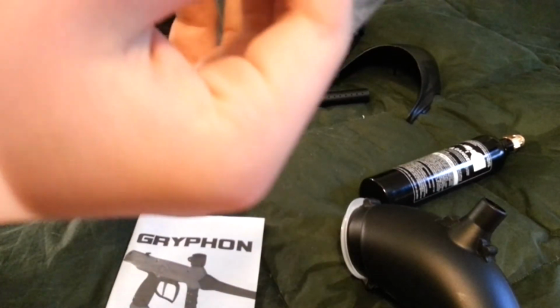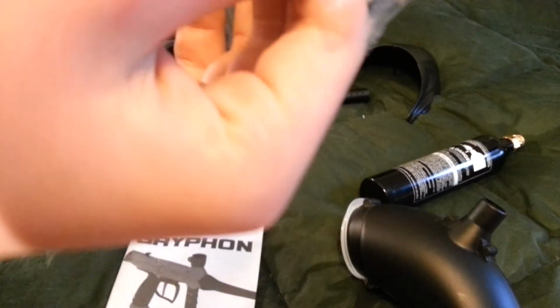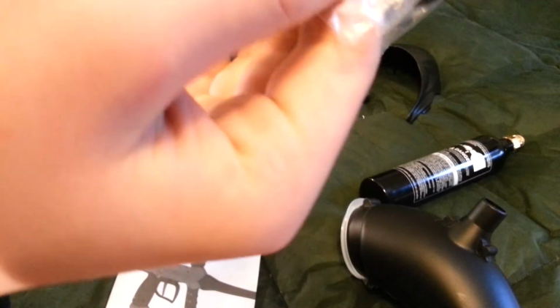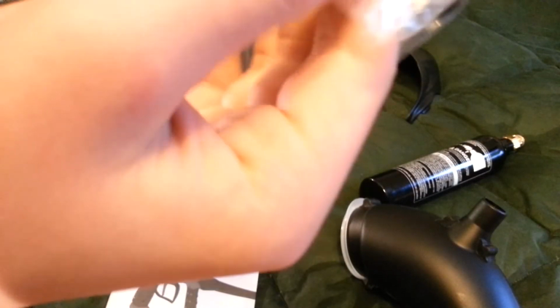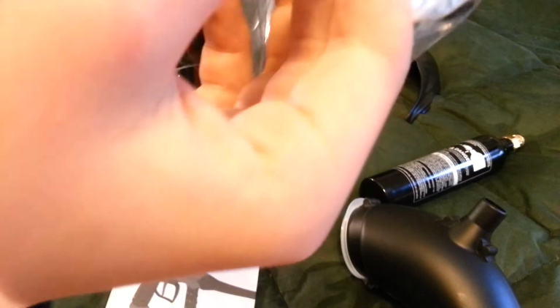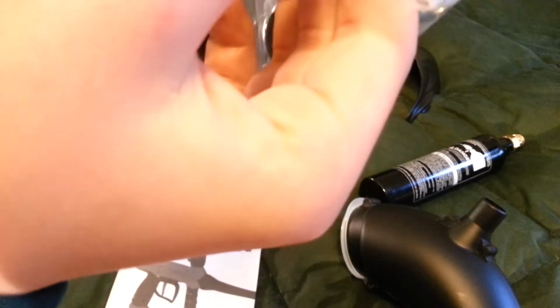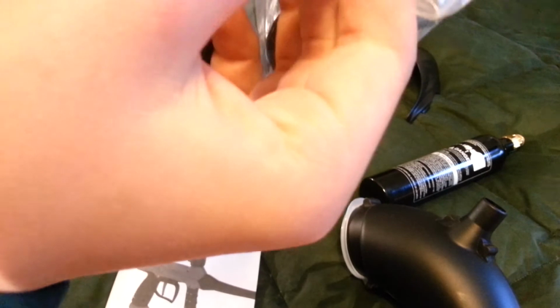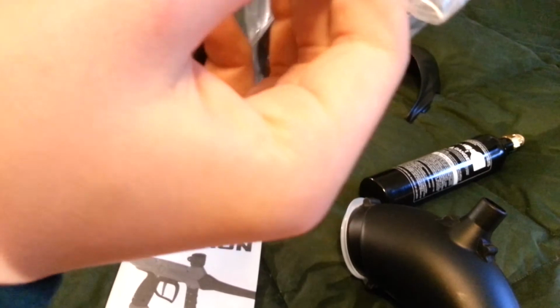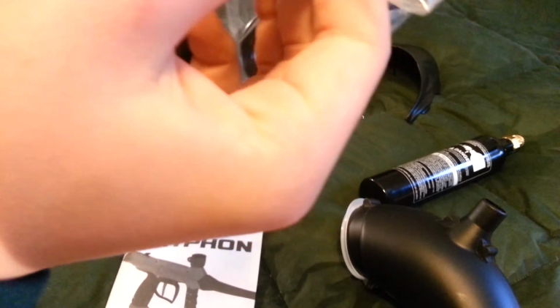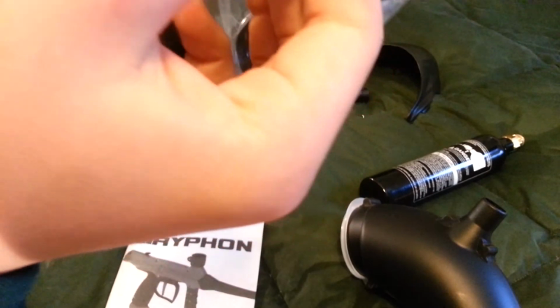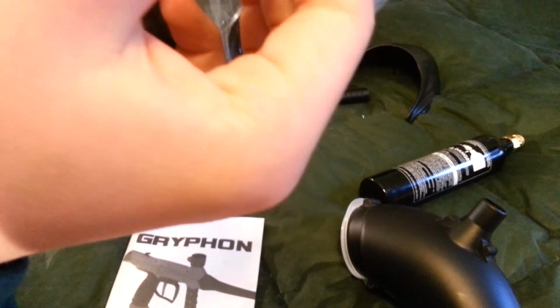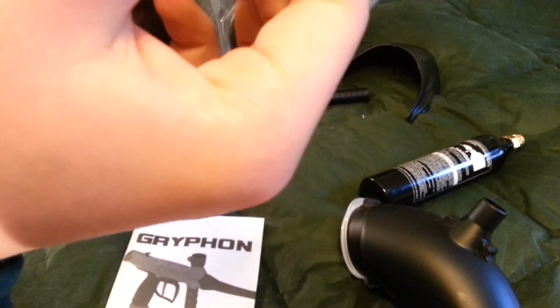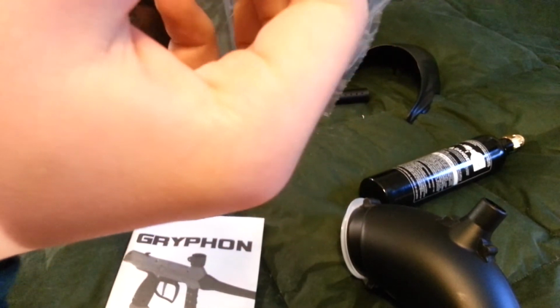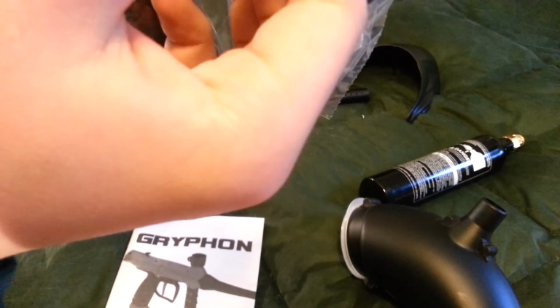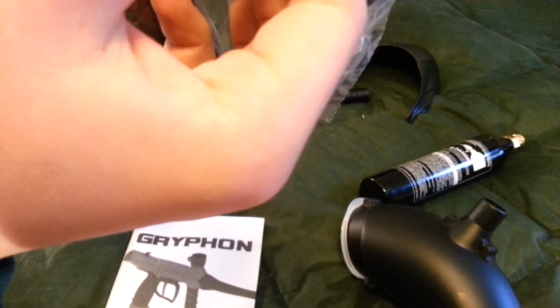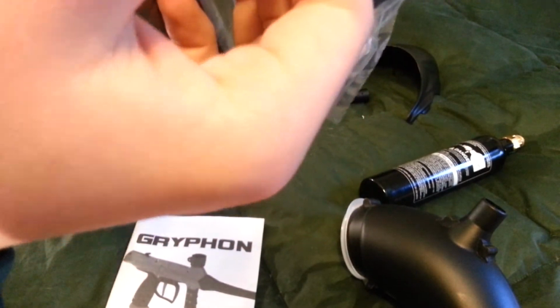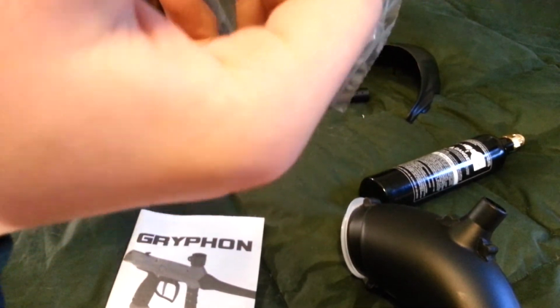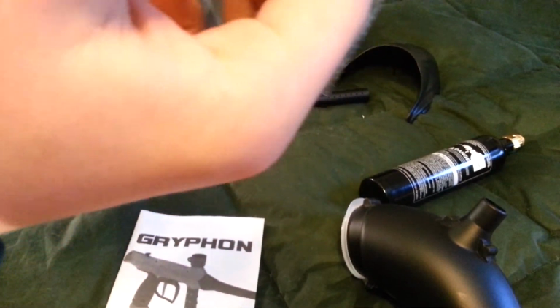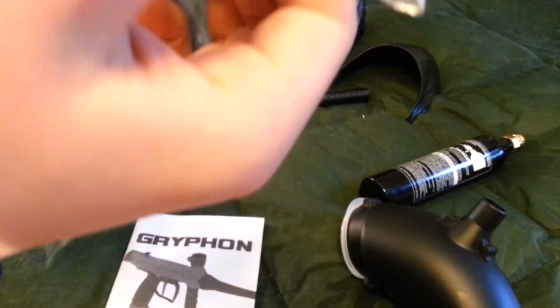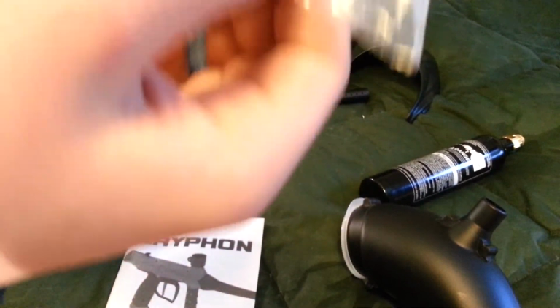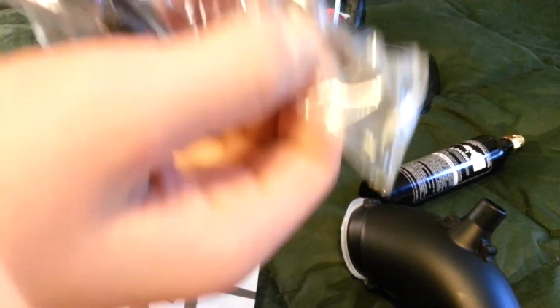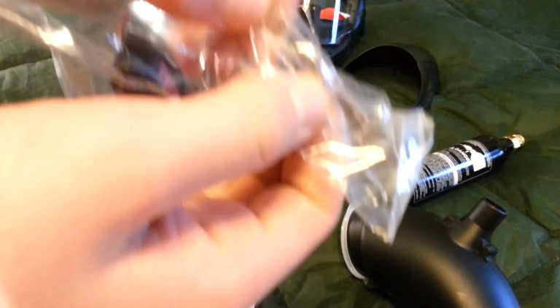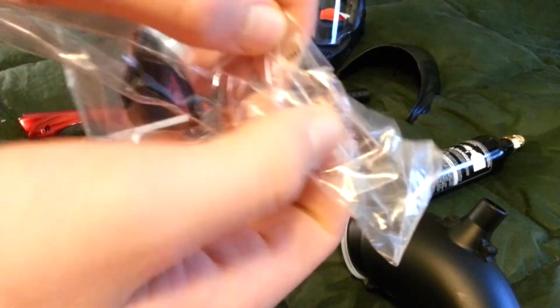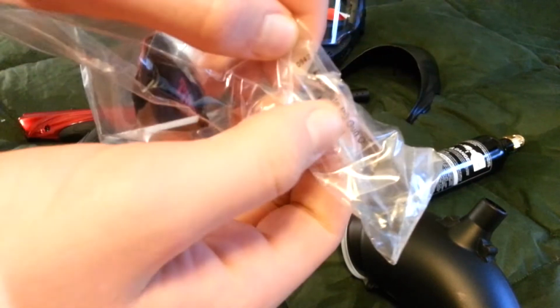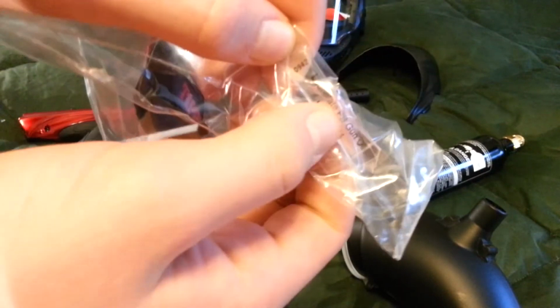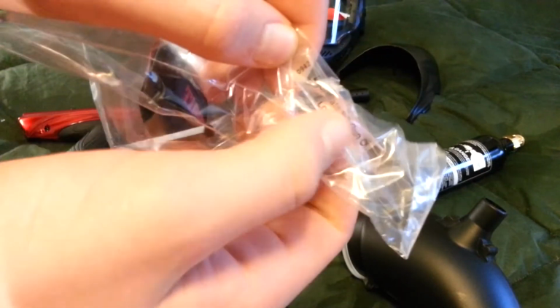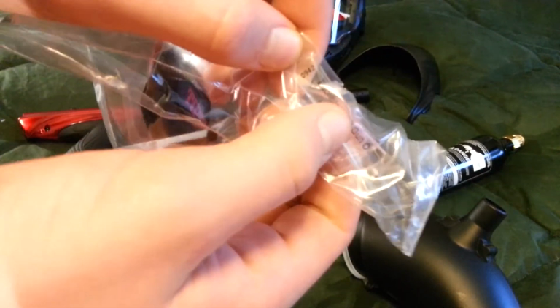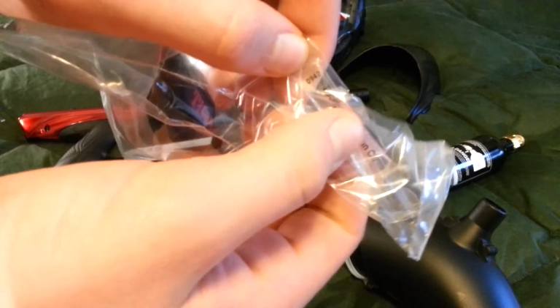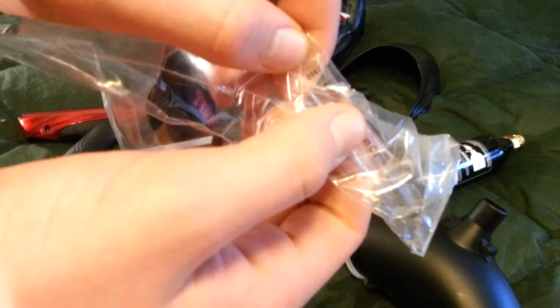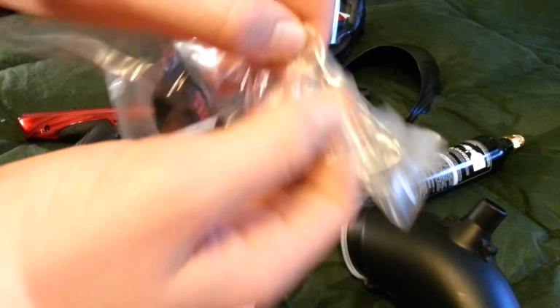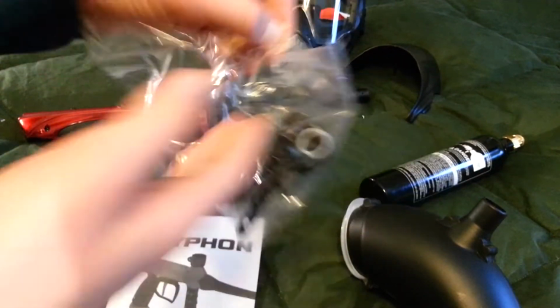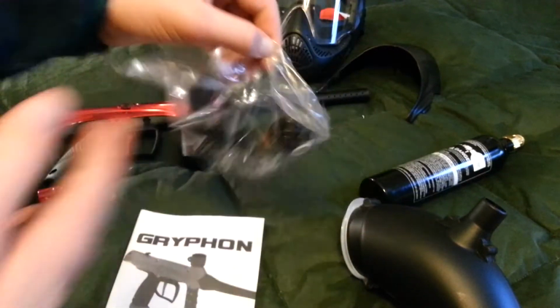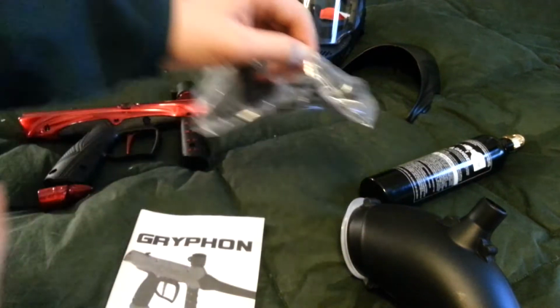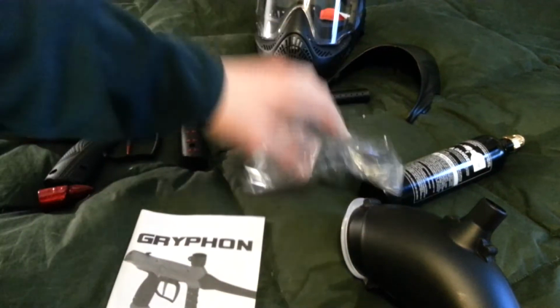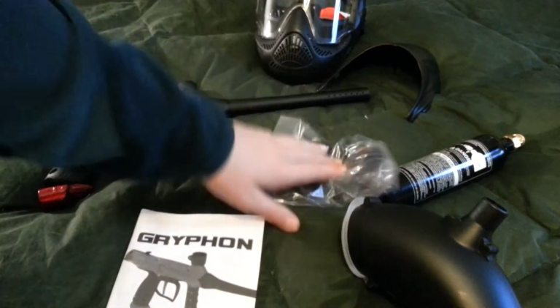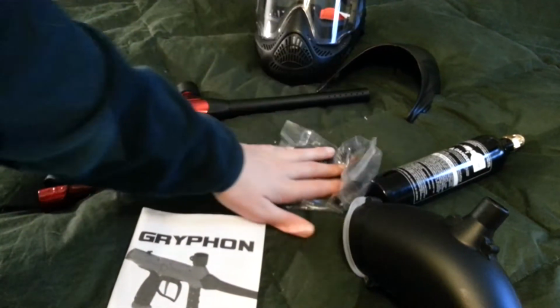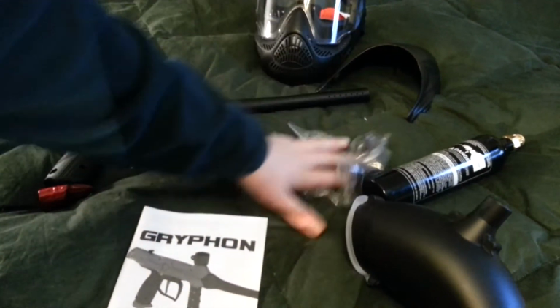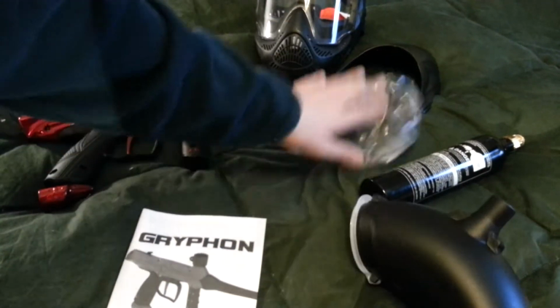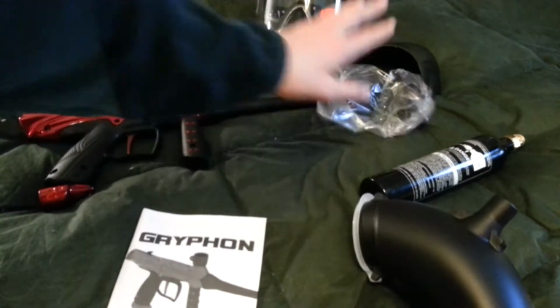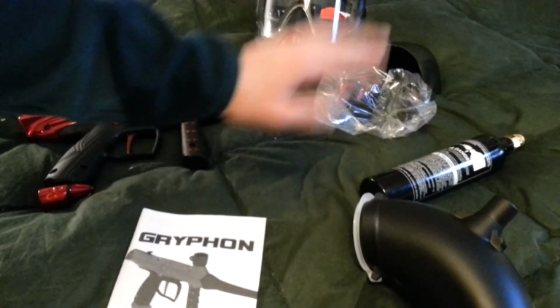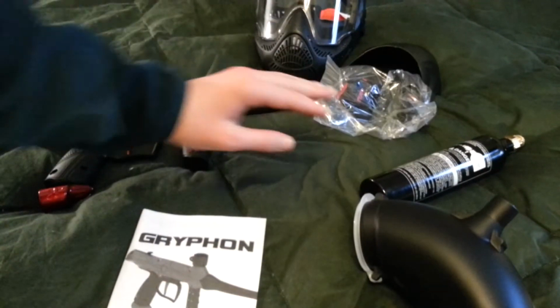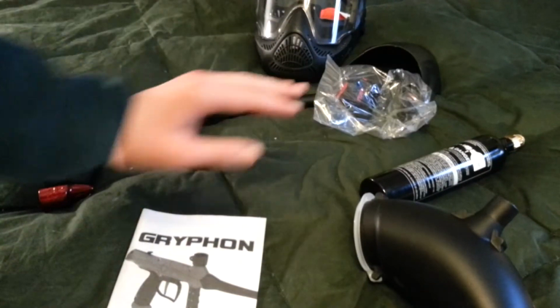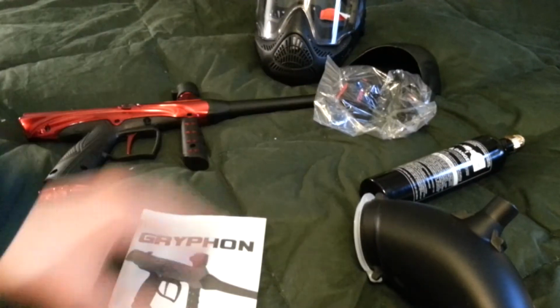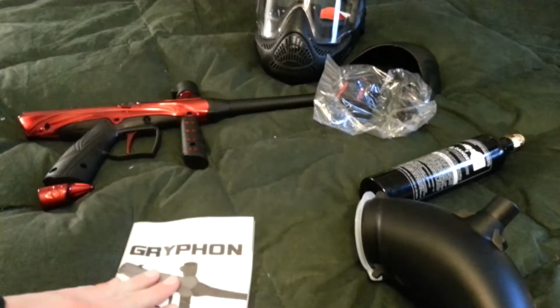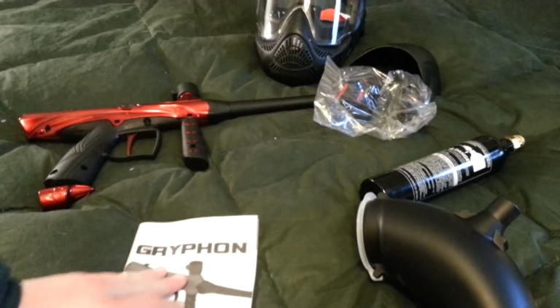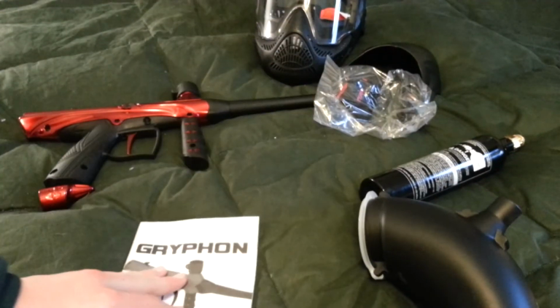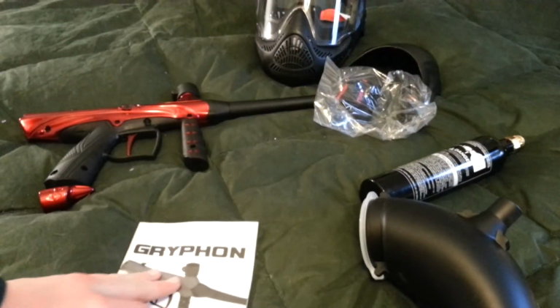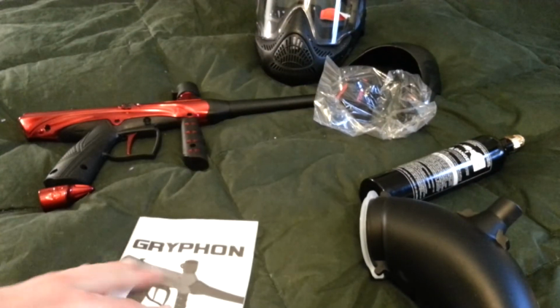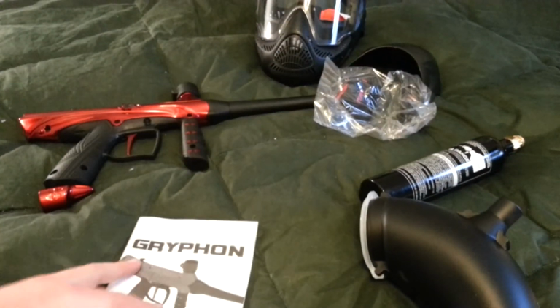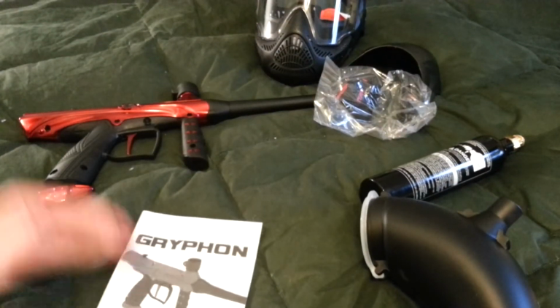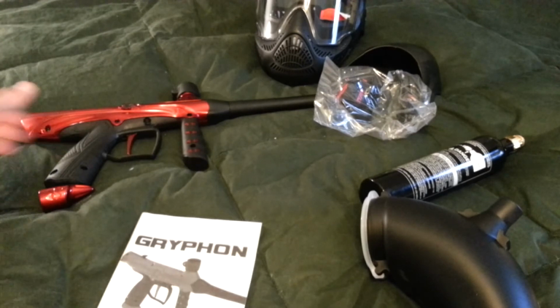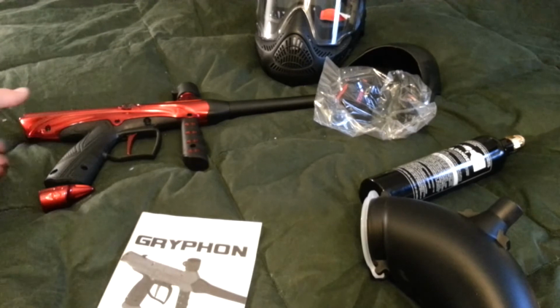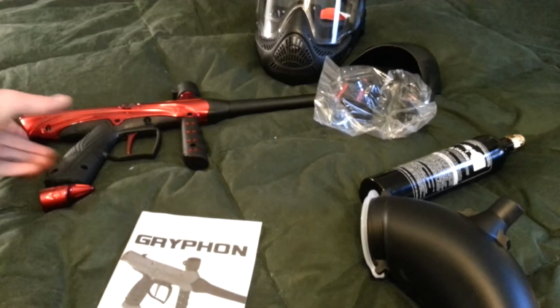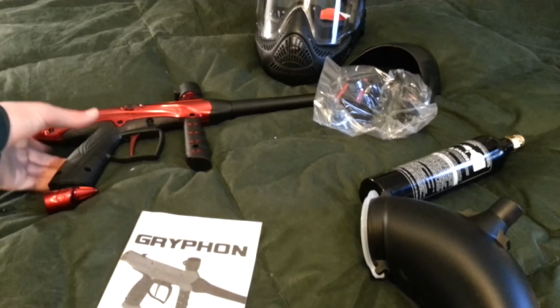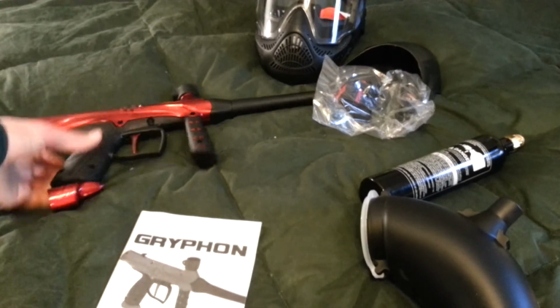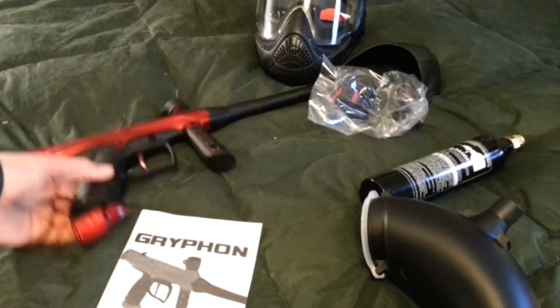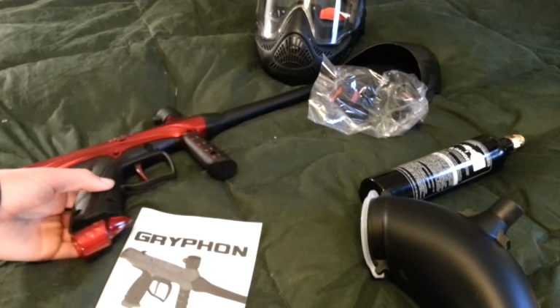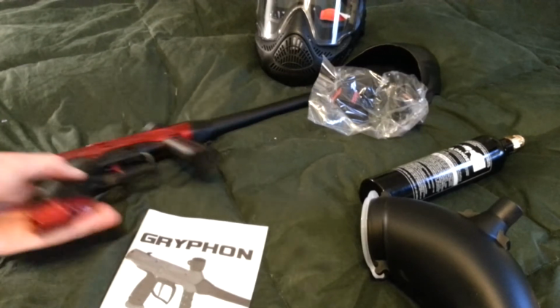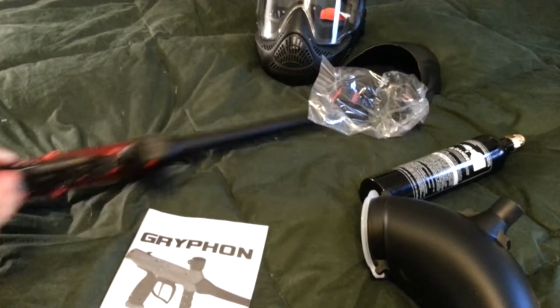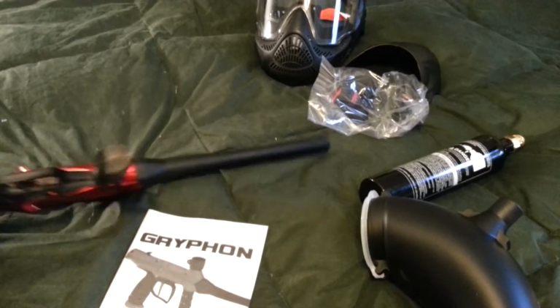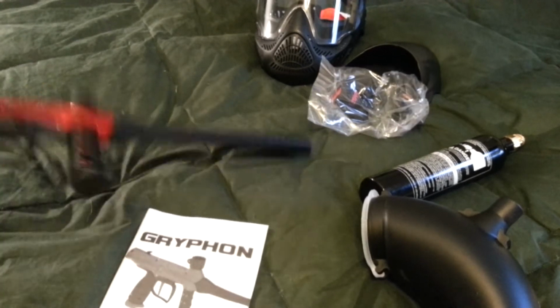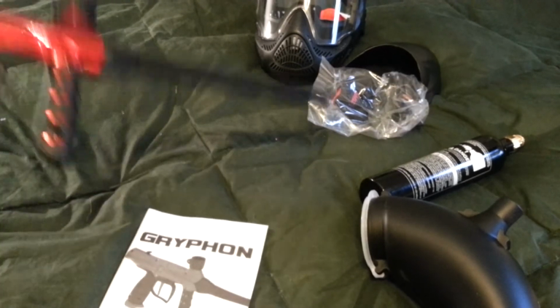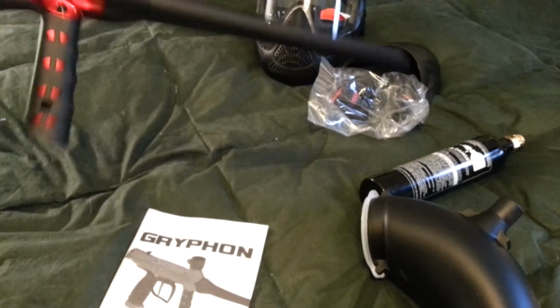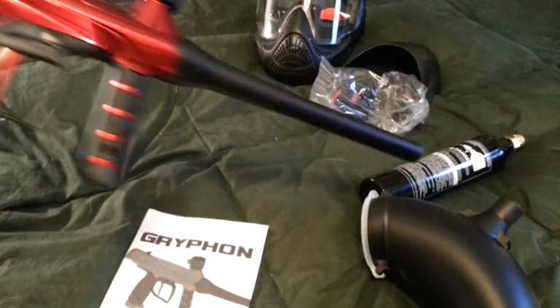And it also comes with lubricant right there. So make sure you read the manual — how to apply the lubricant and how to do everything like that.